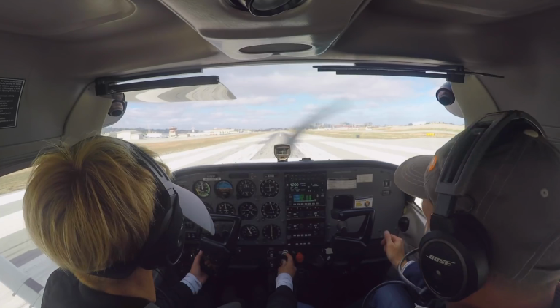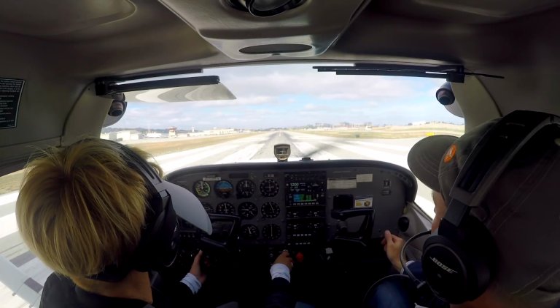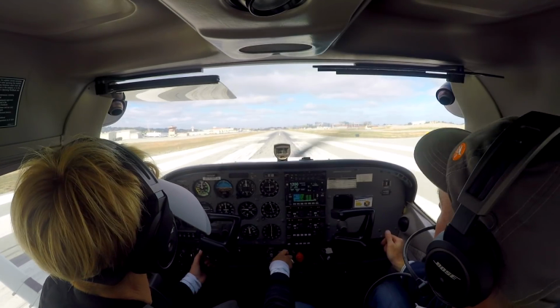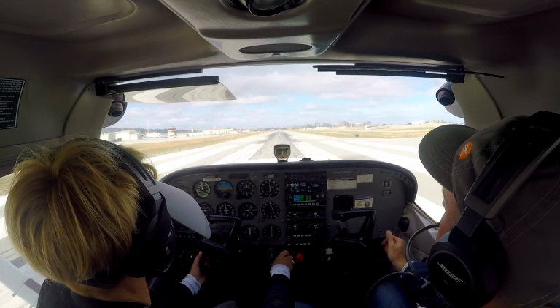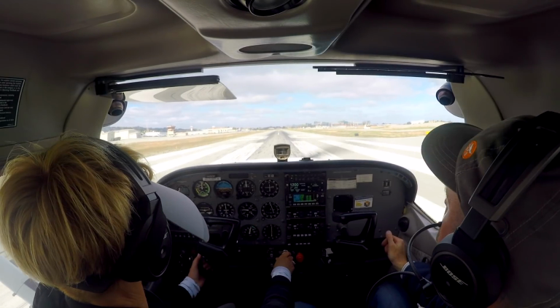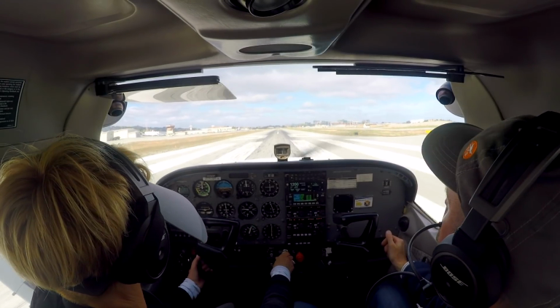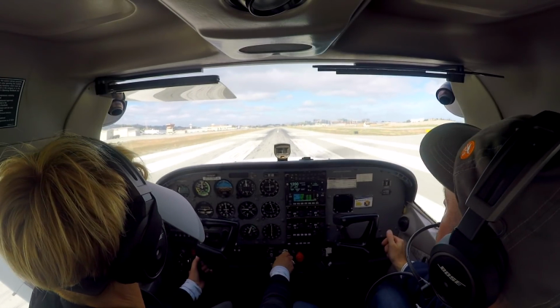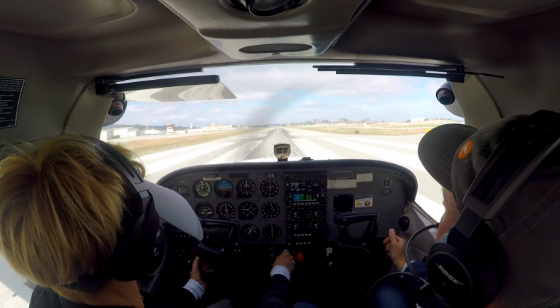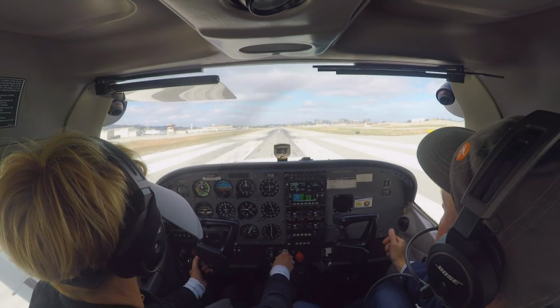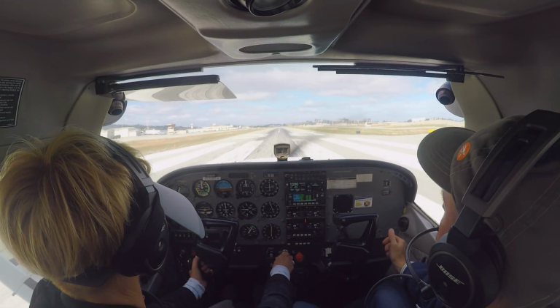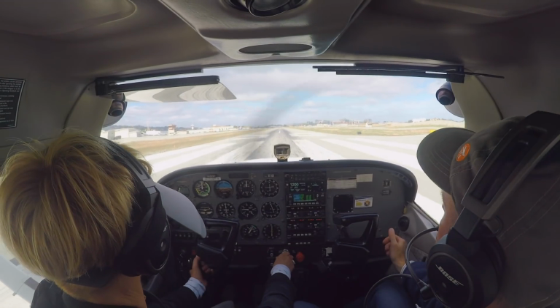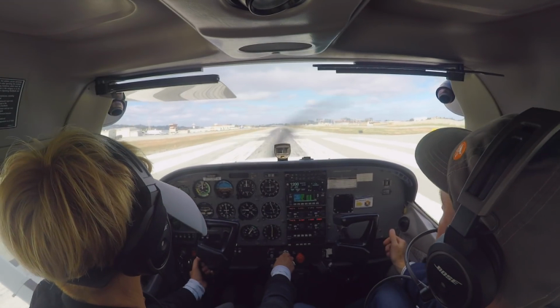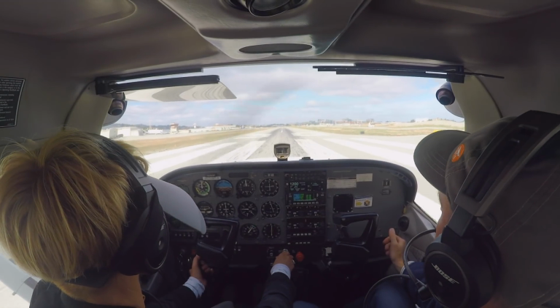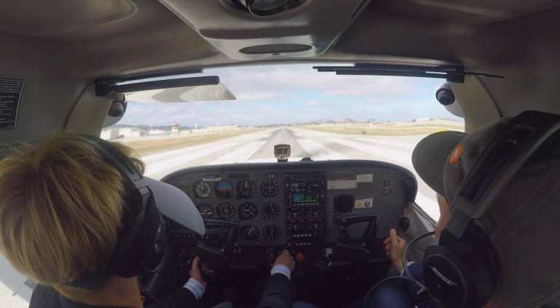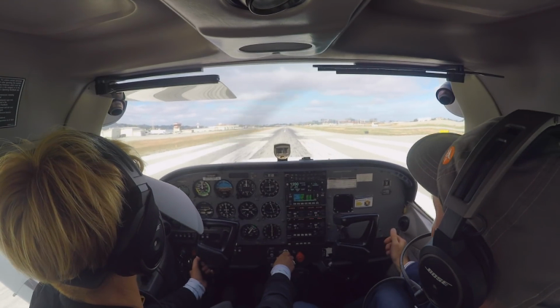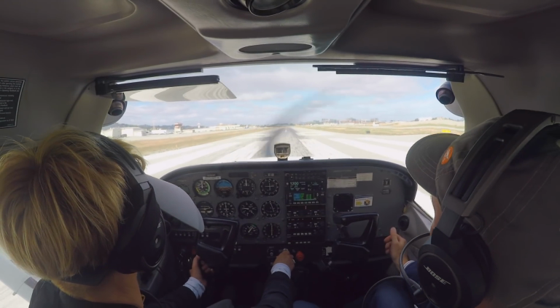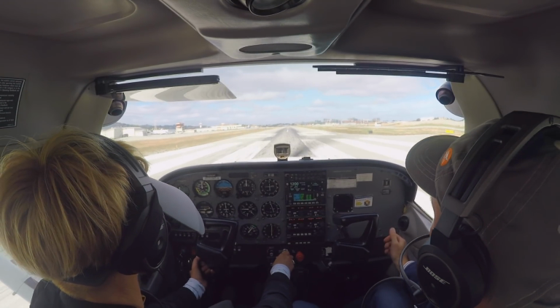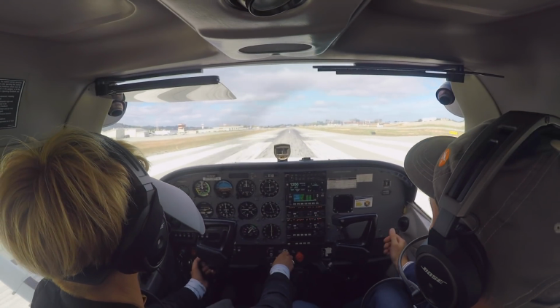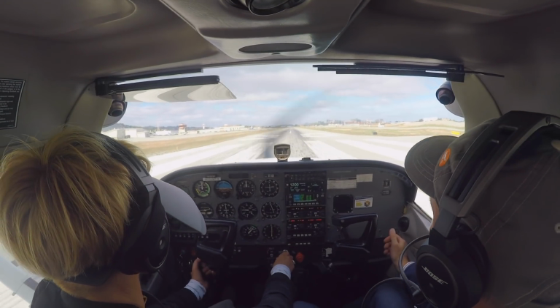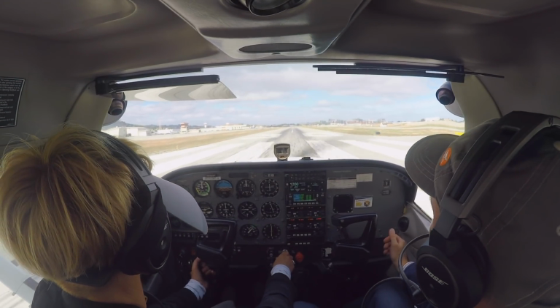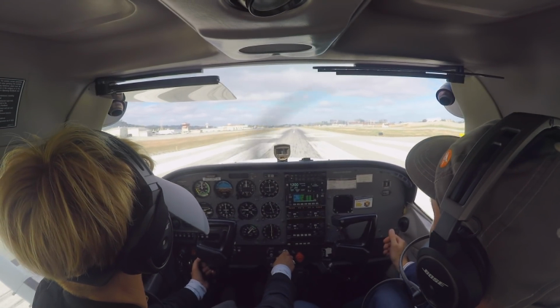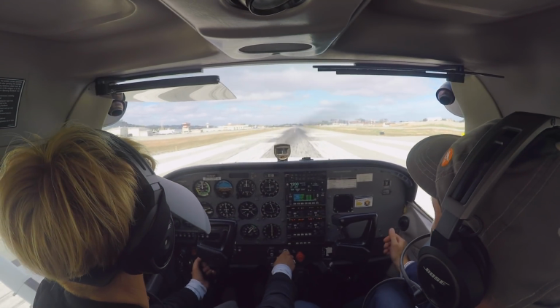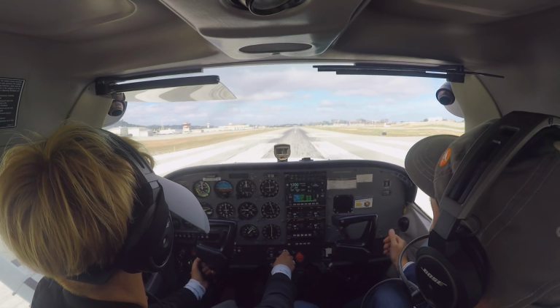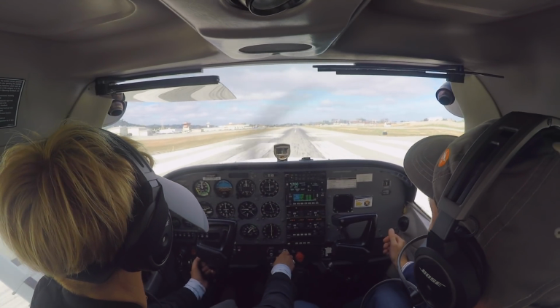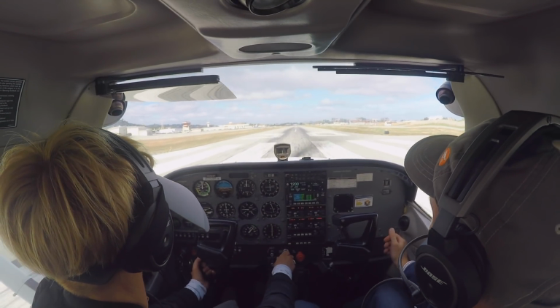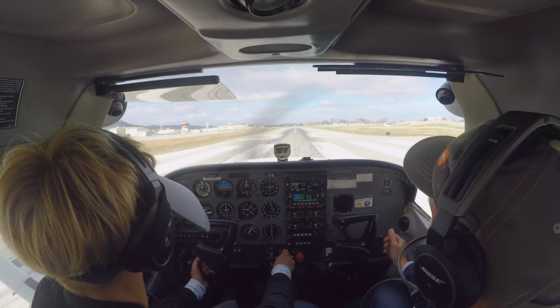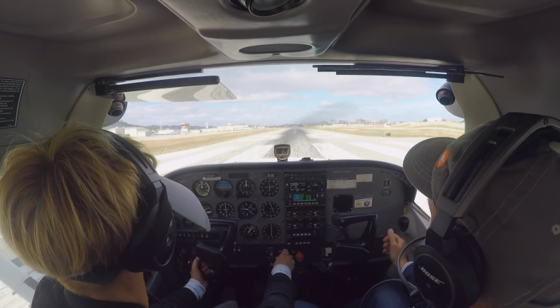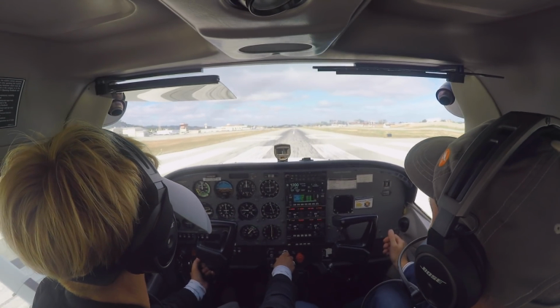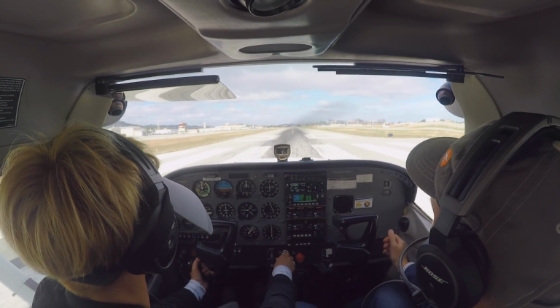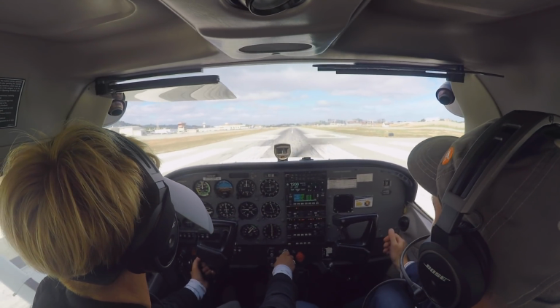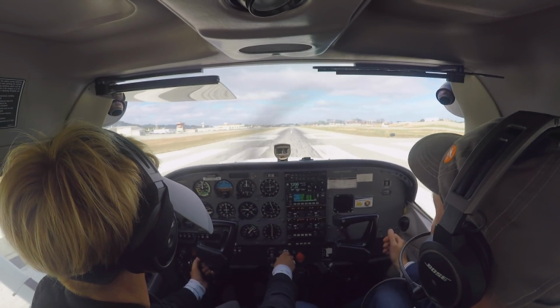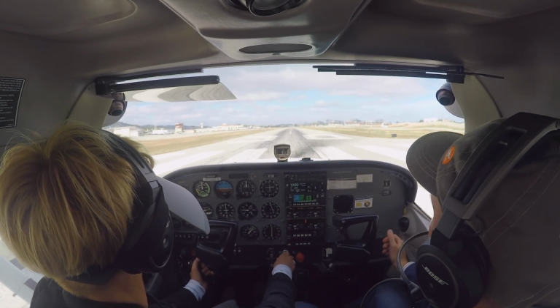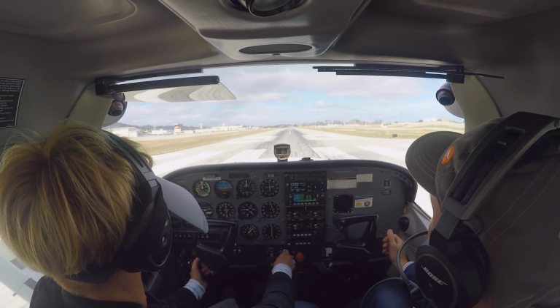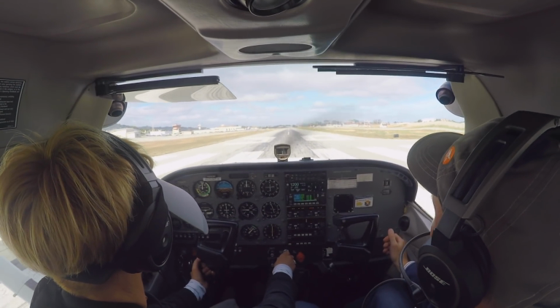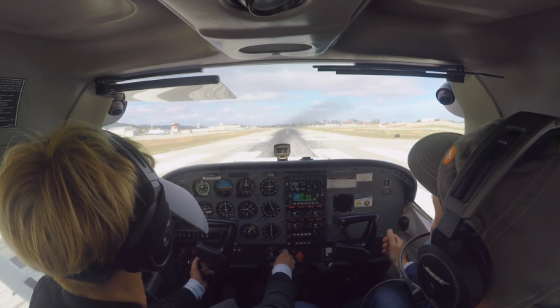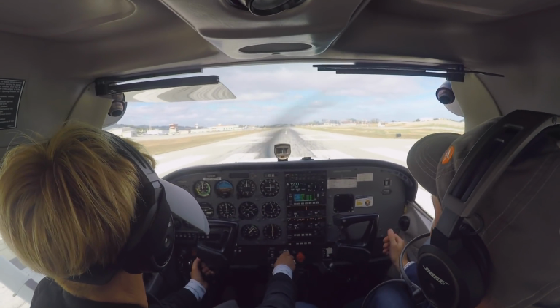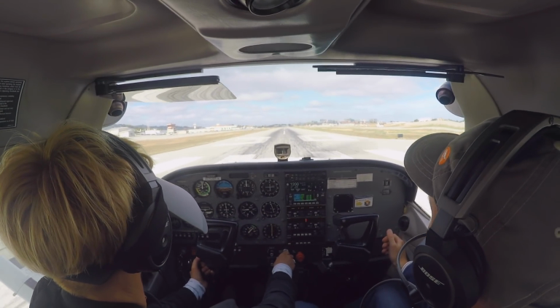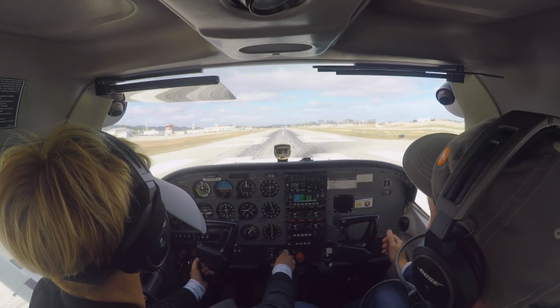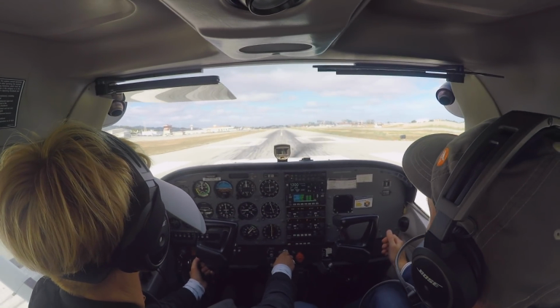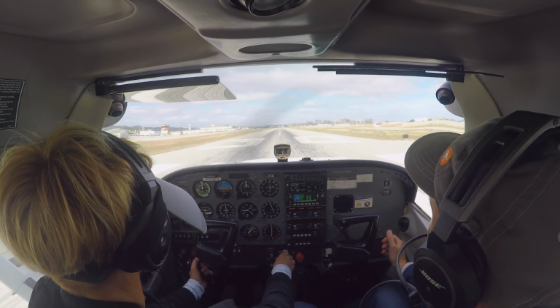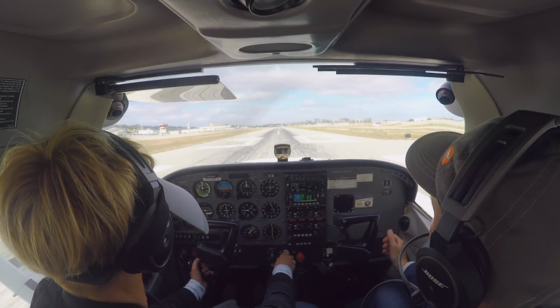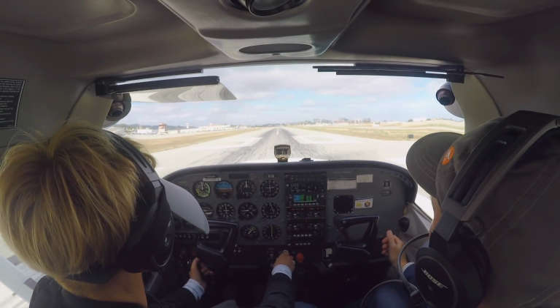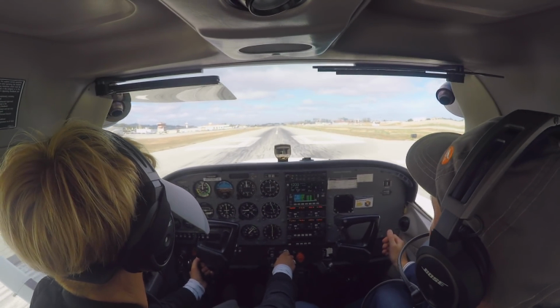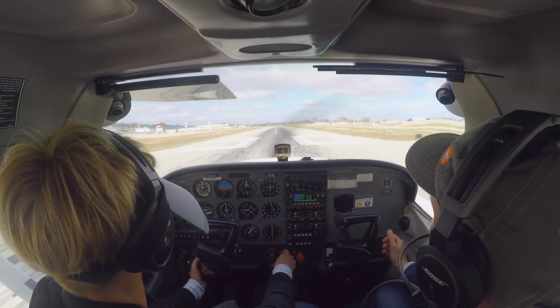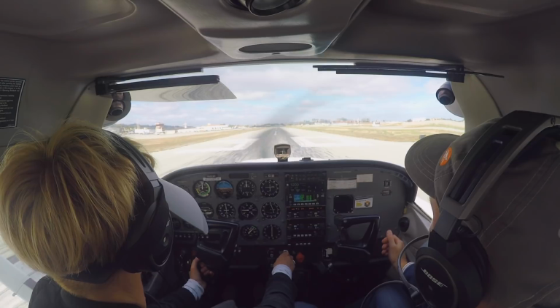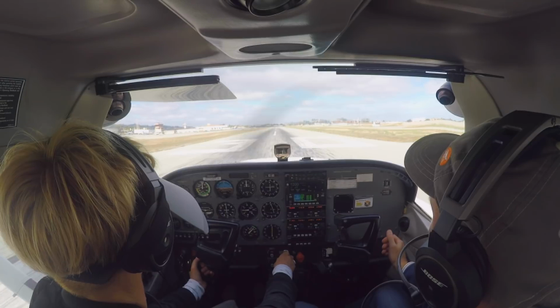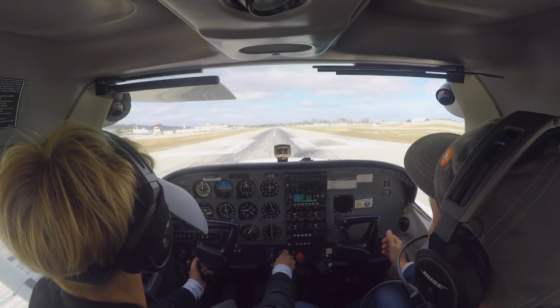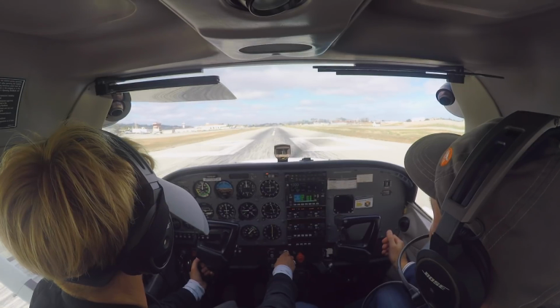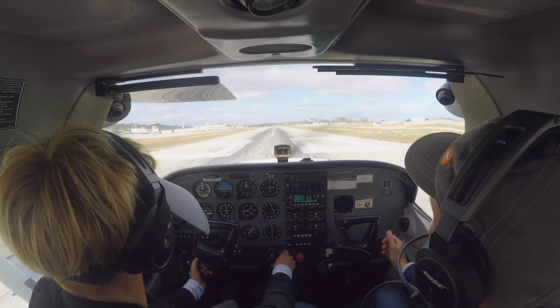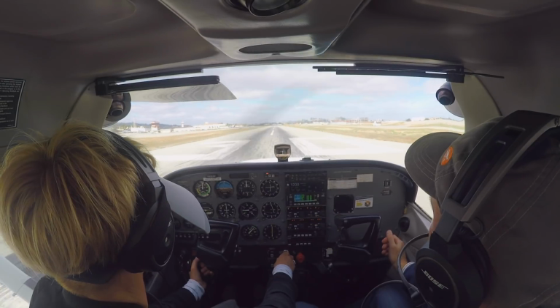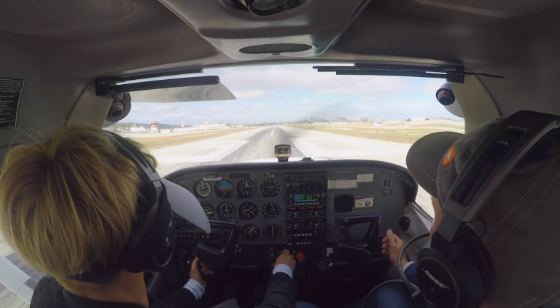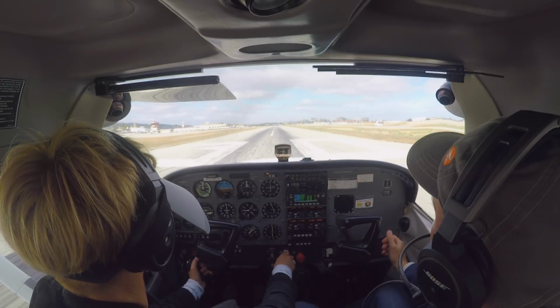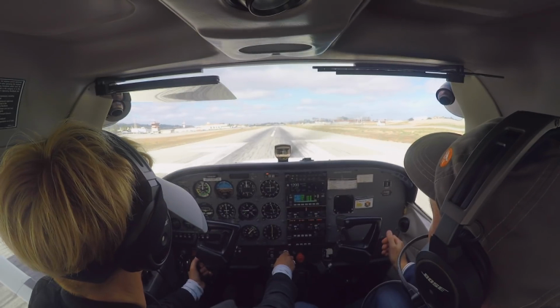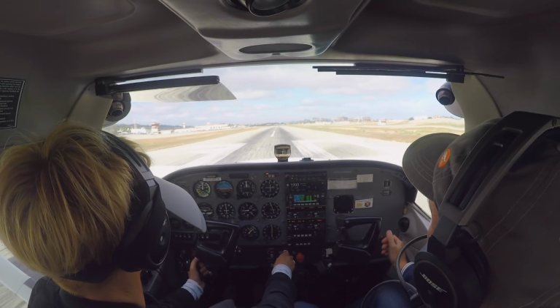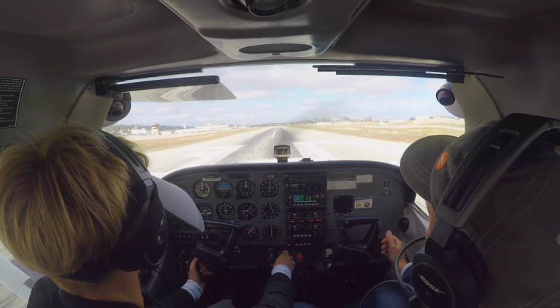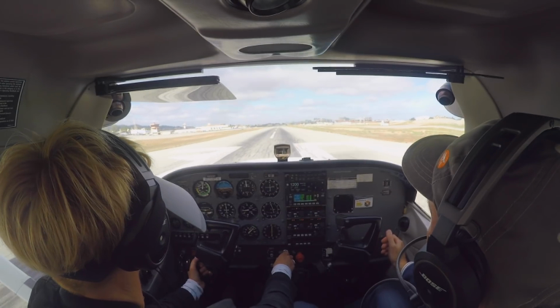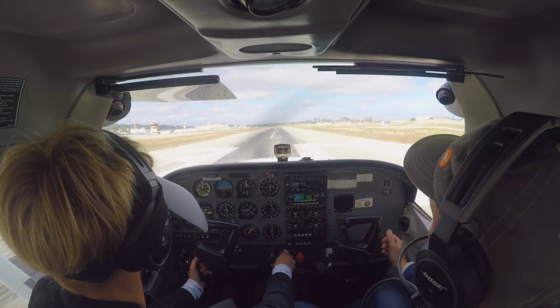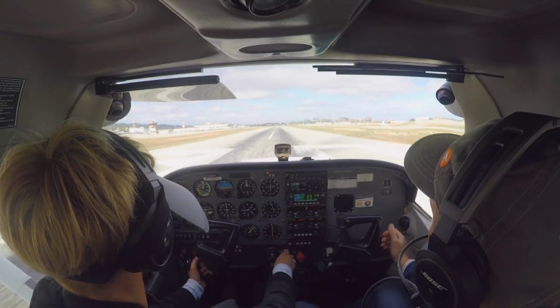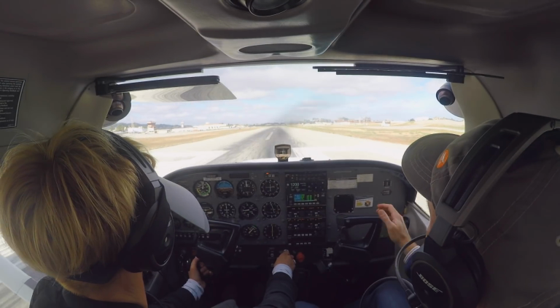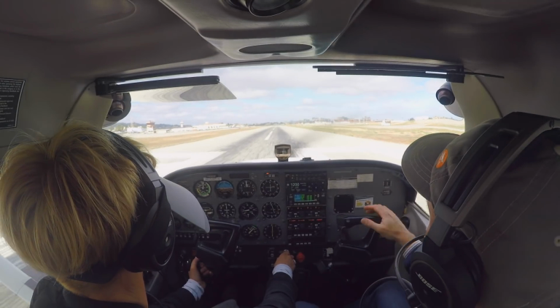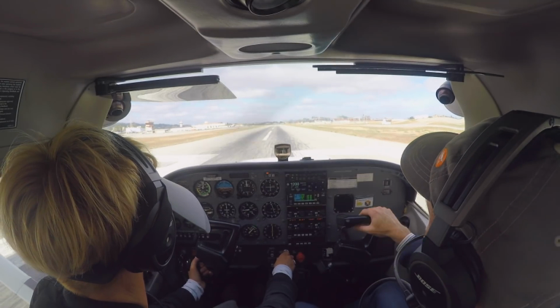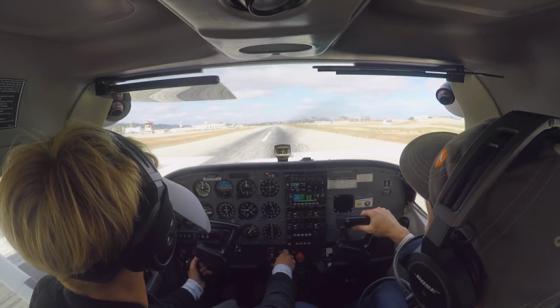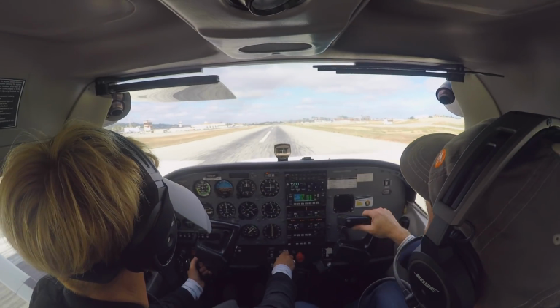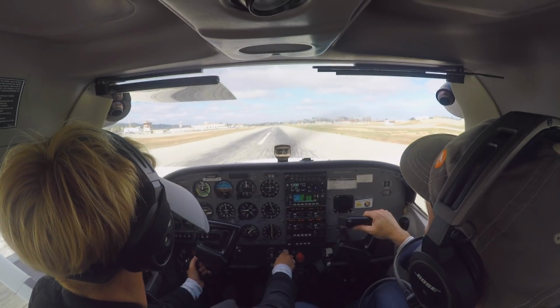We're doing this exercise primarily to develop precision with the turn coordinator, but it's also to develop a rapid, effective scan.